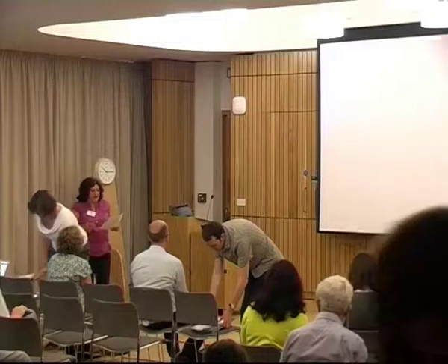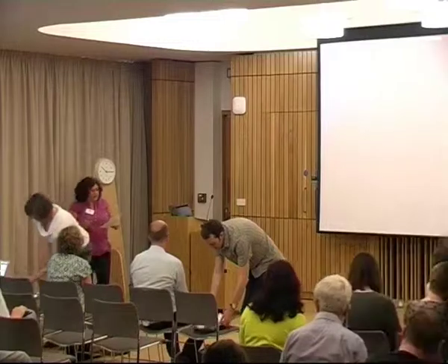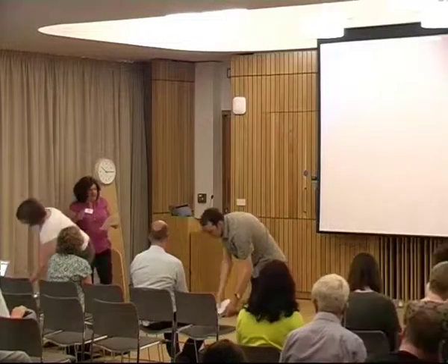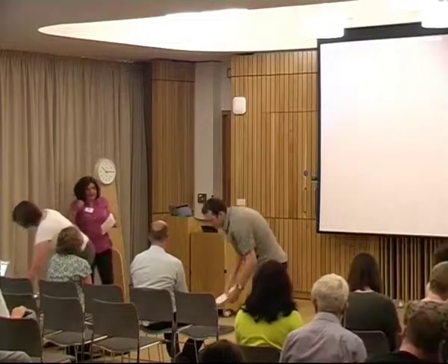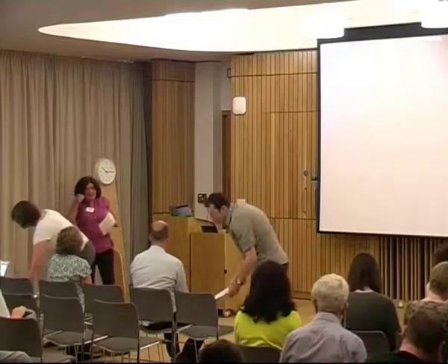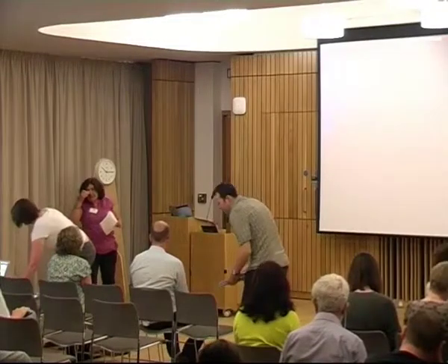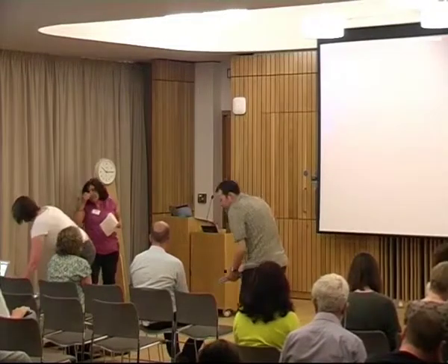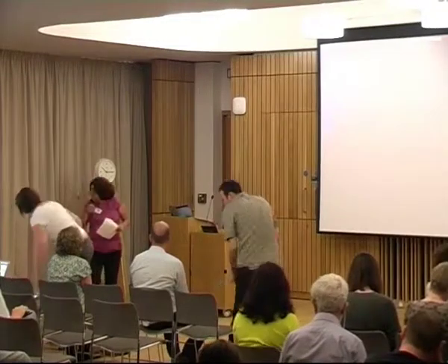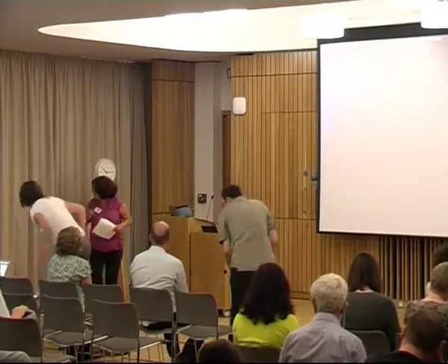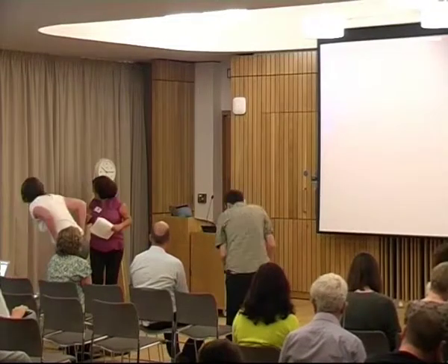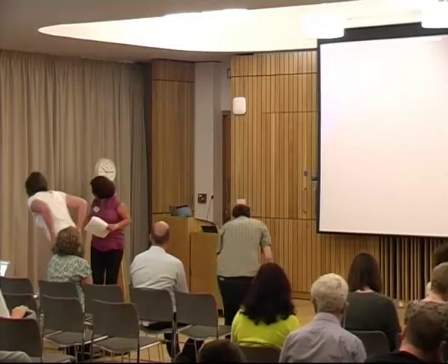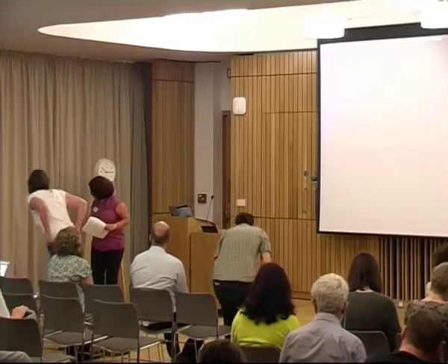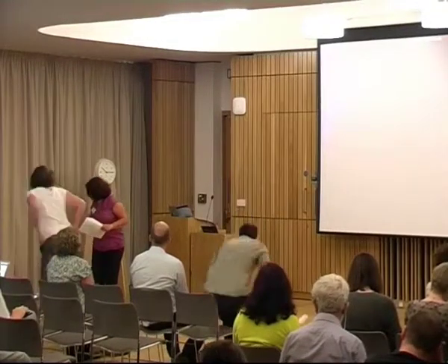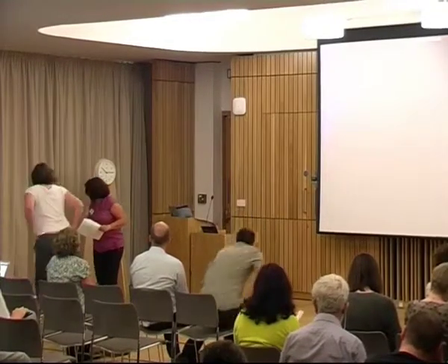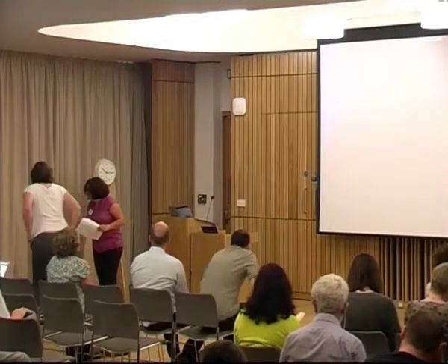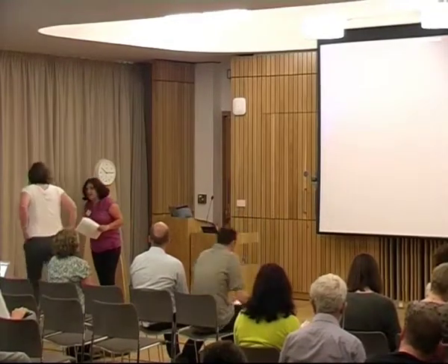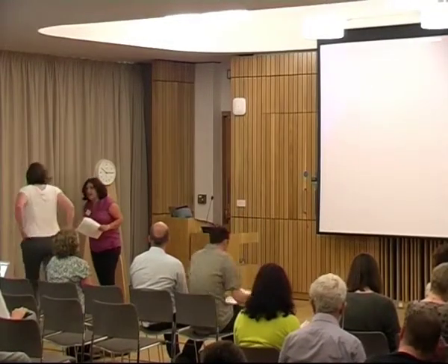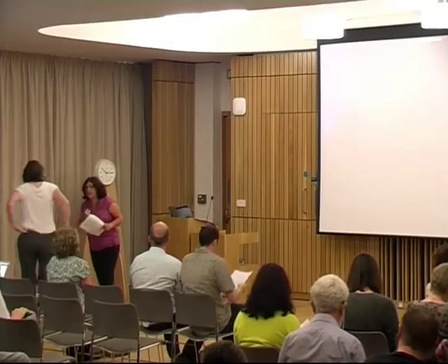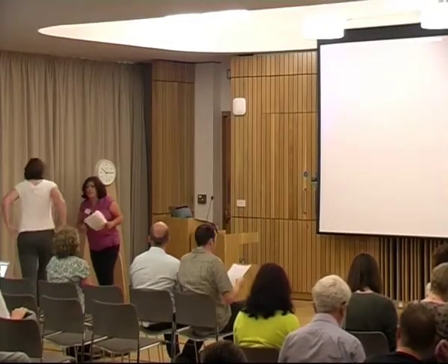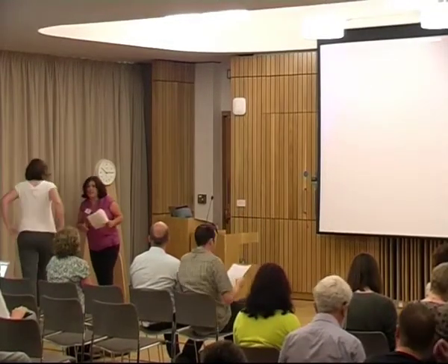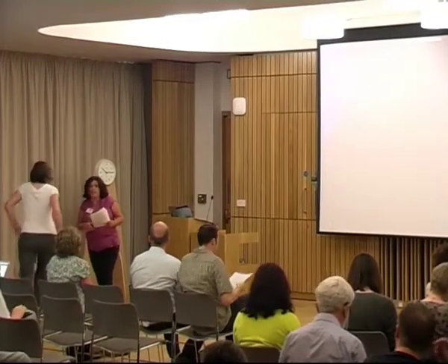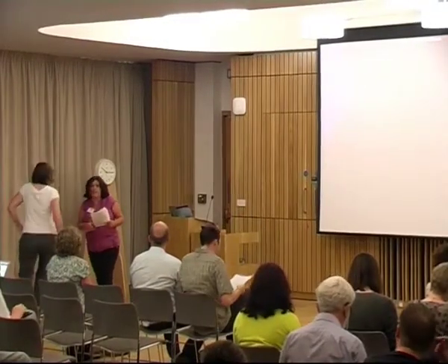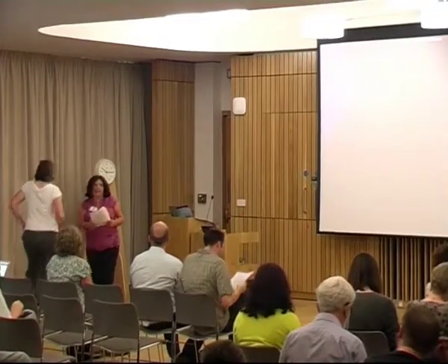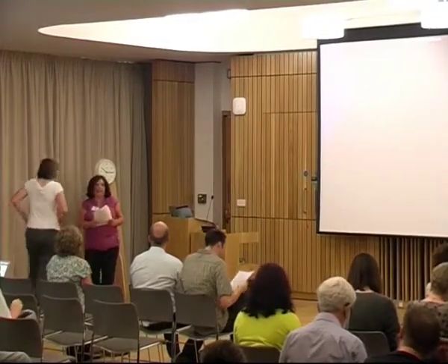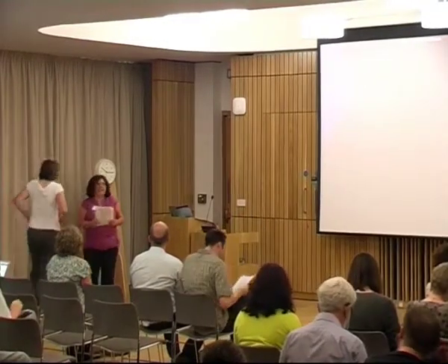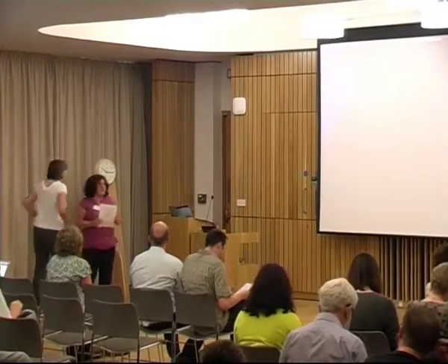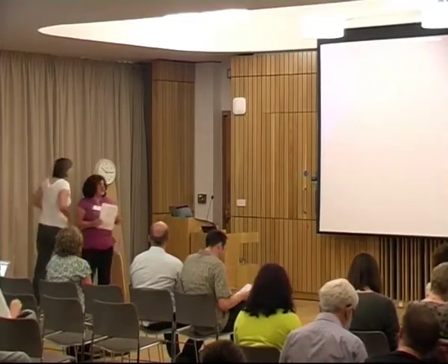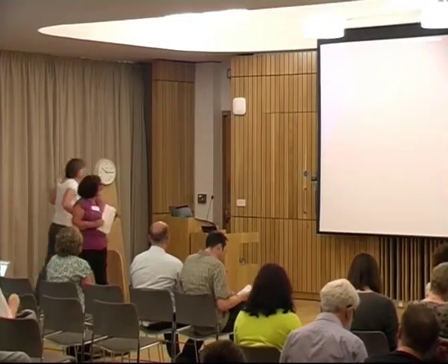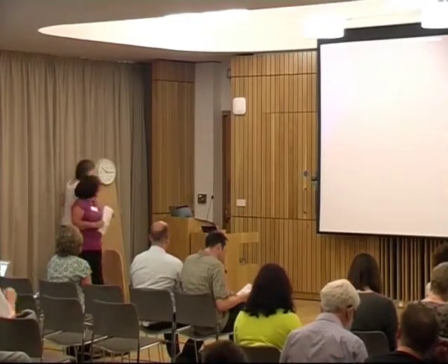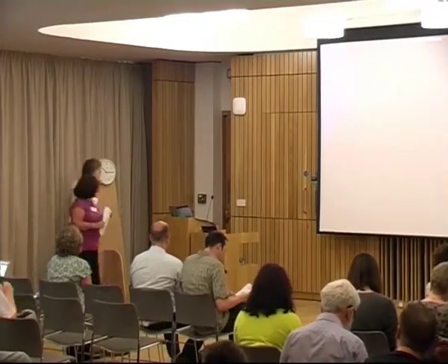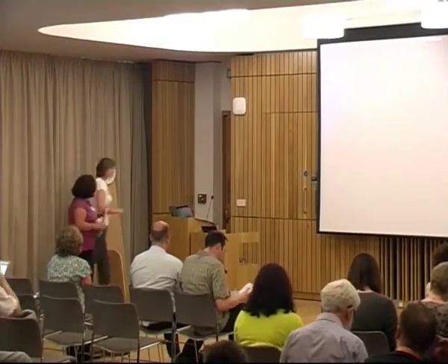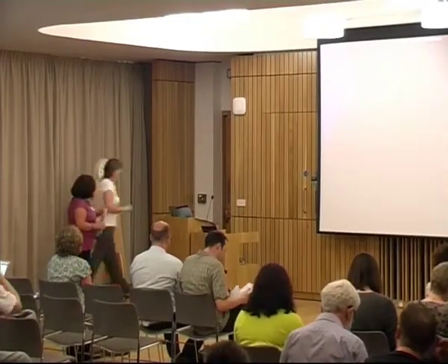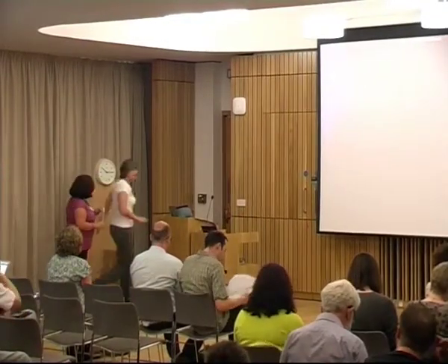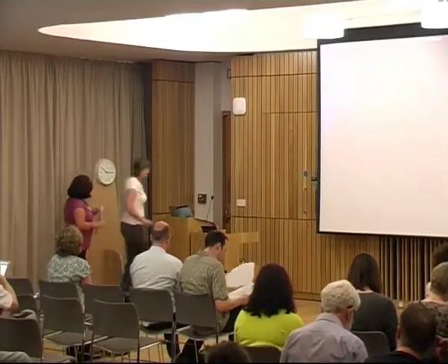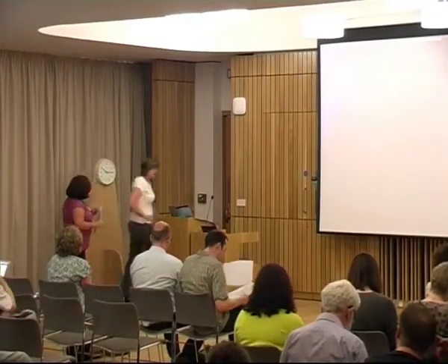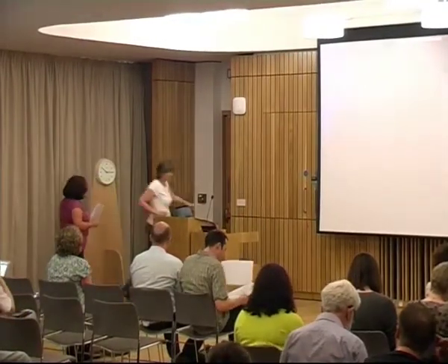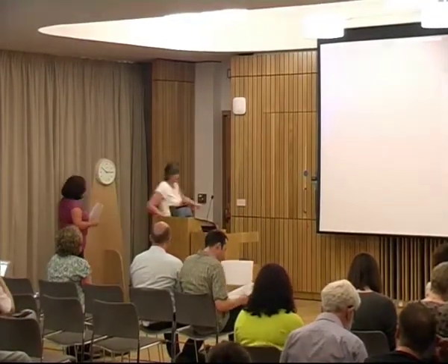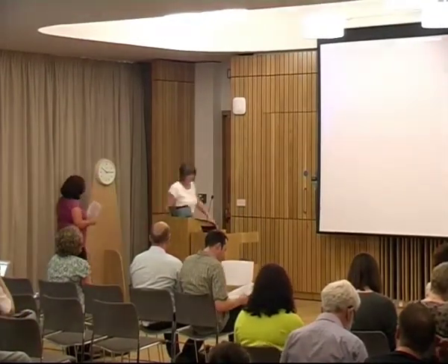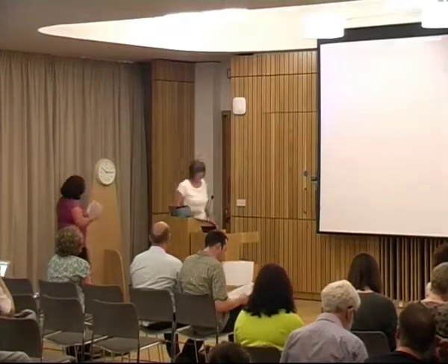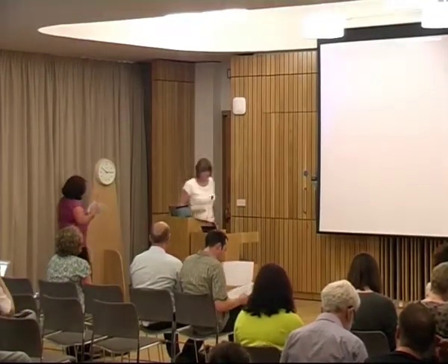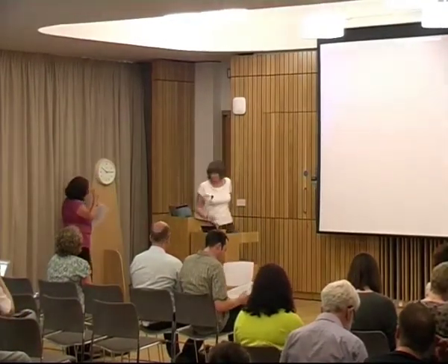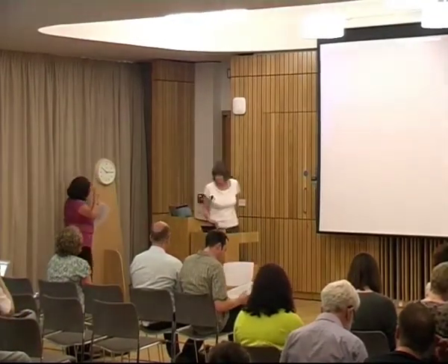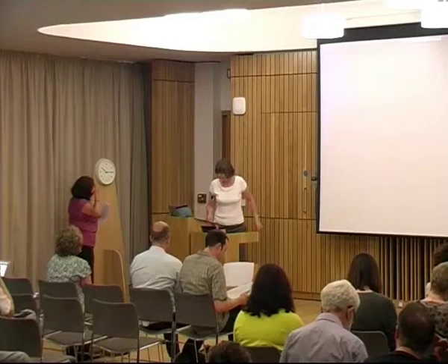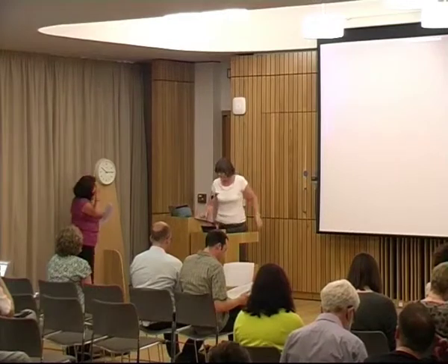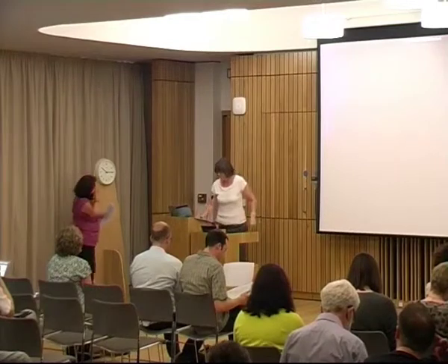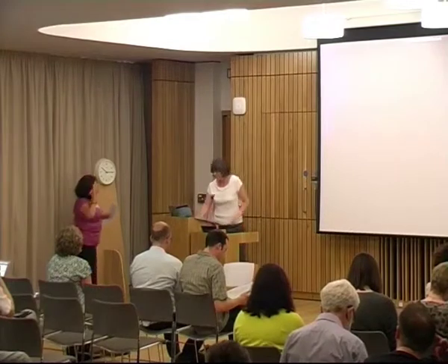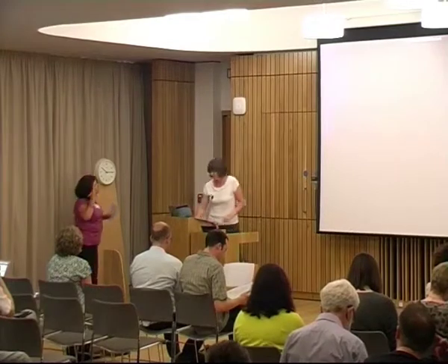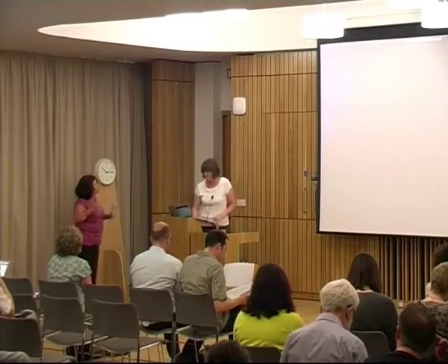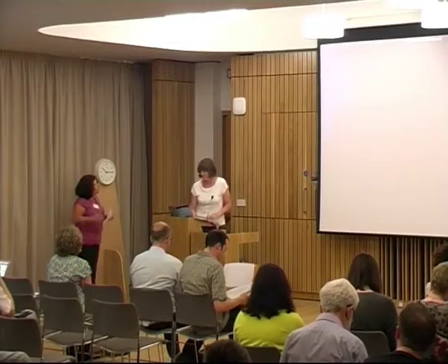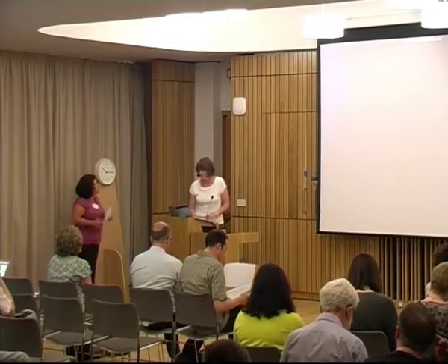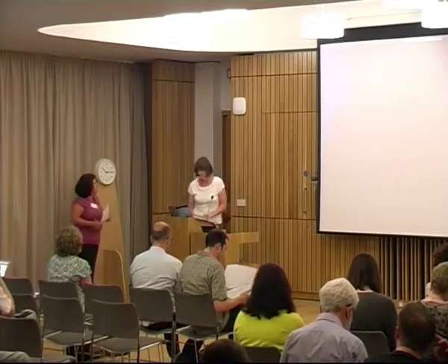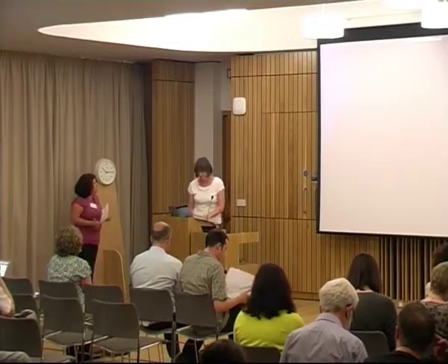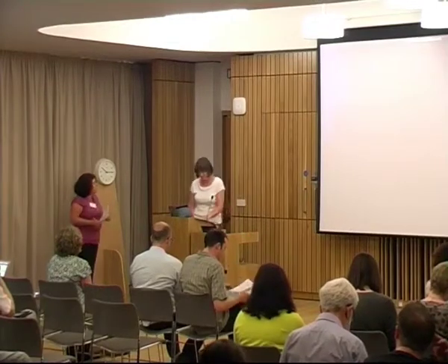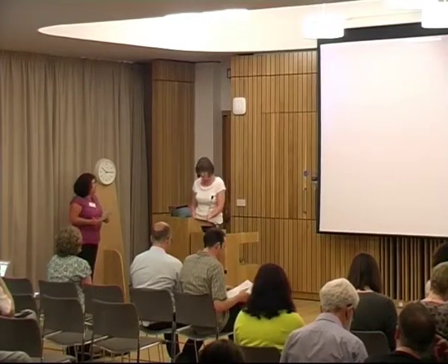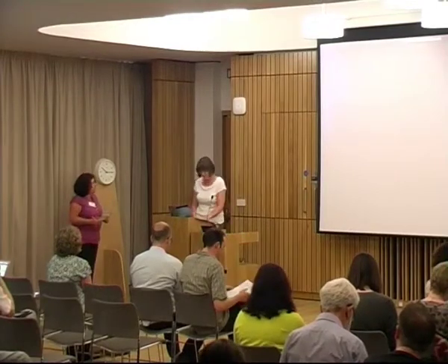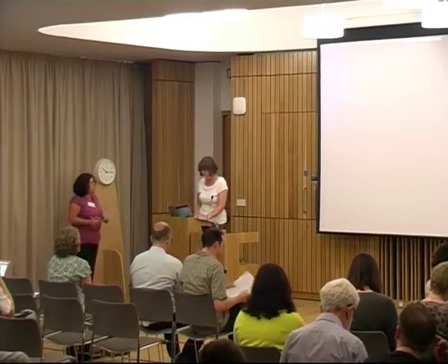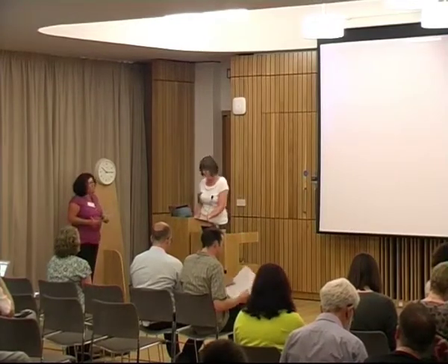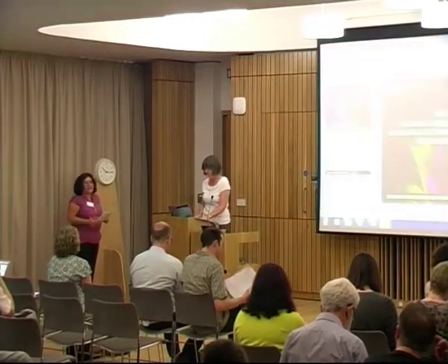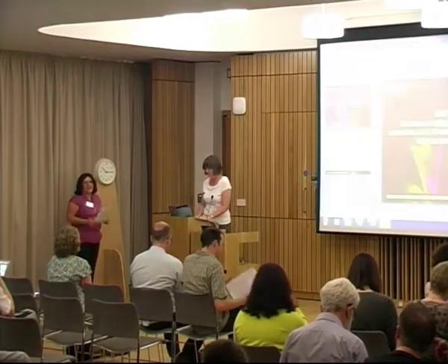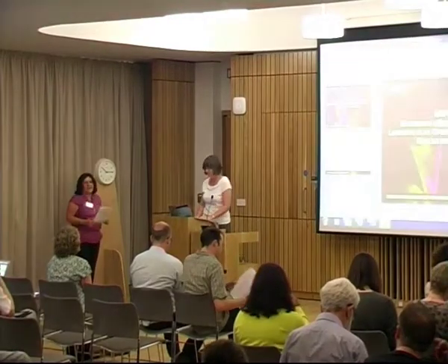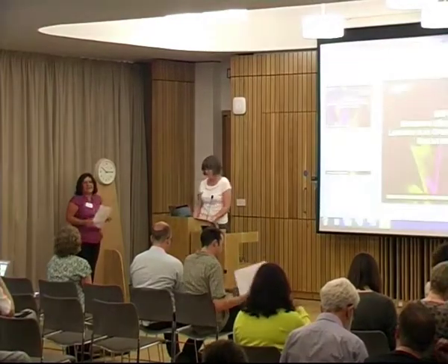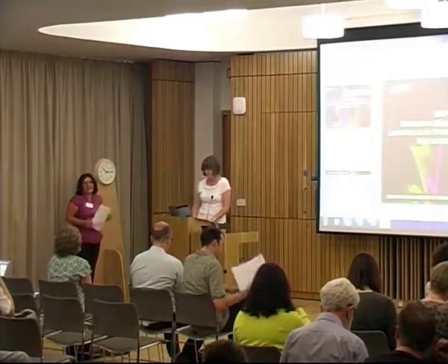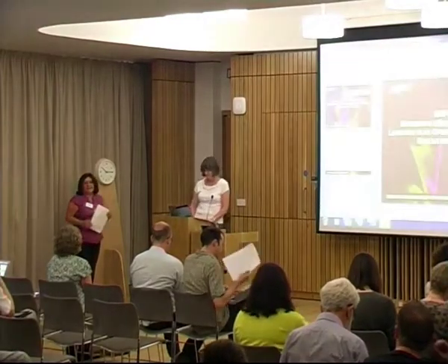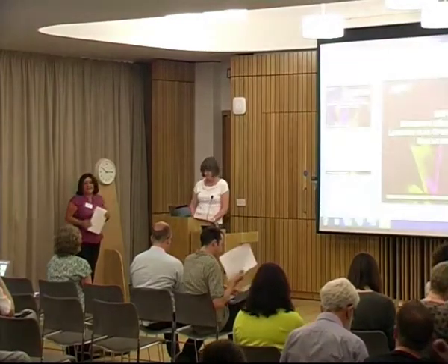Next one is Nikki from Northampton University, and their repository is called Nectar.